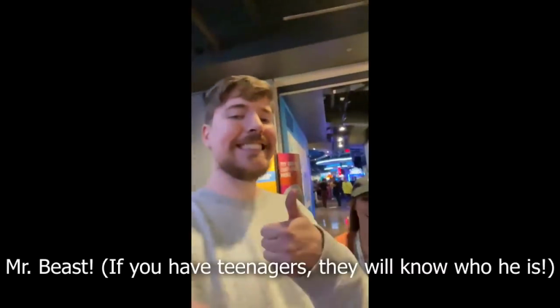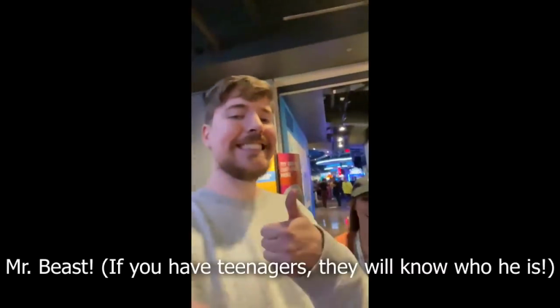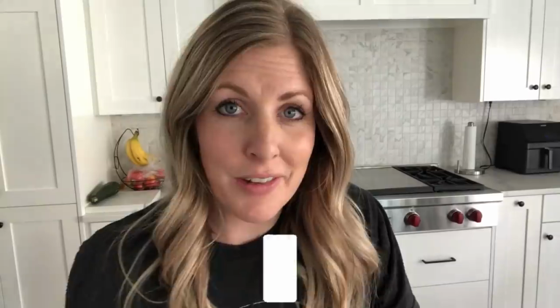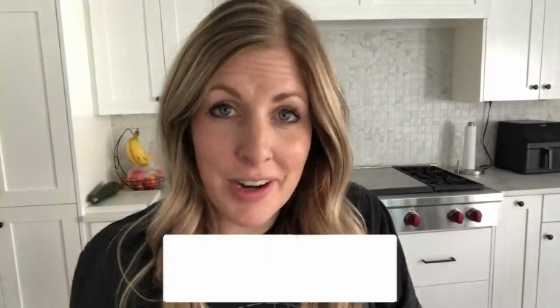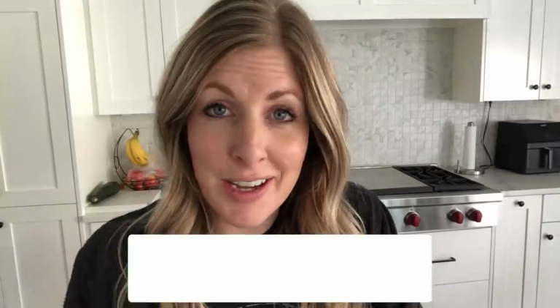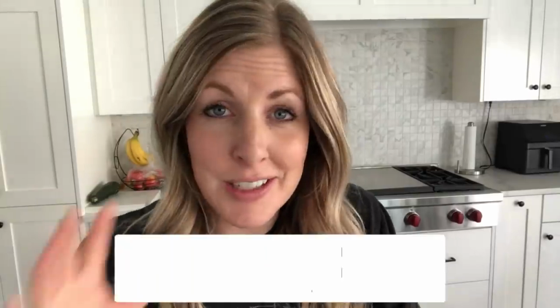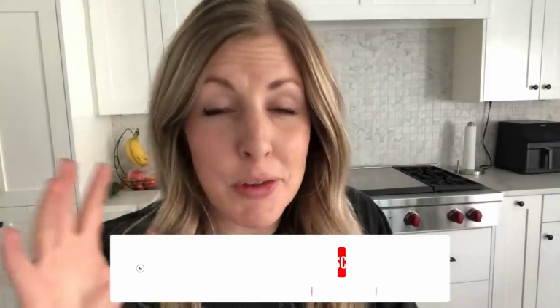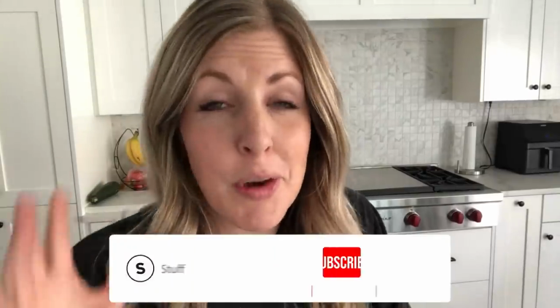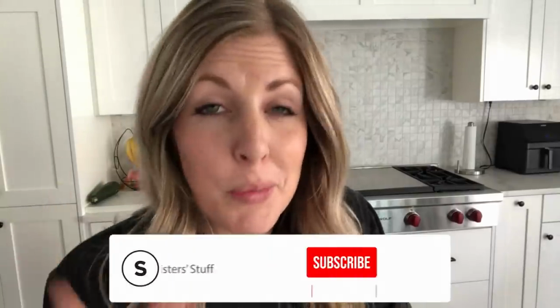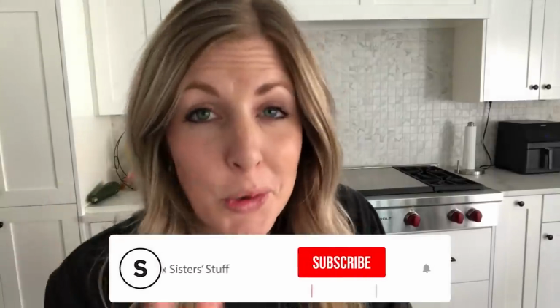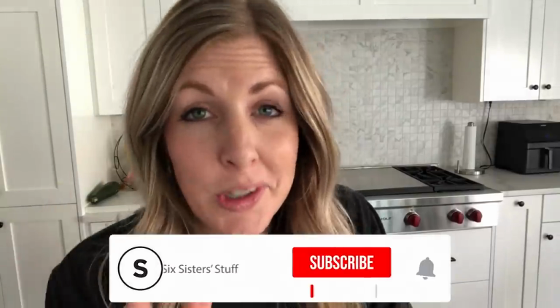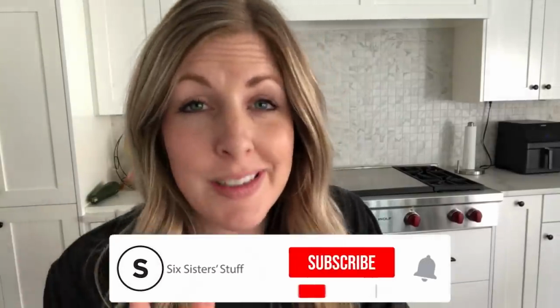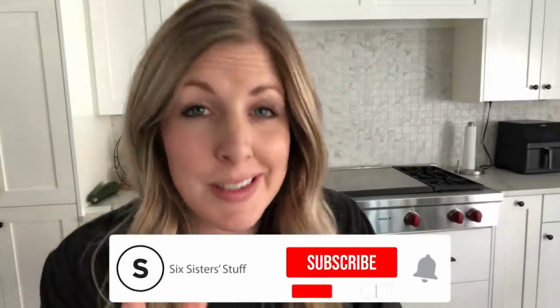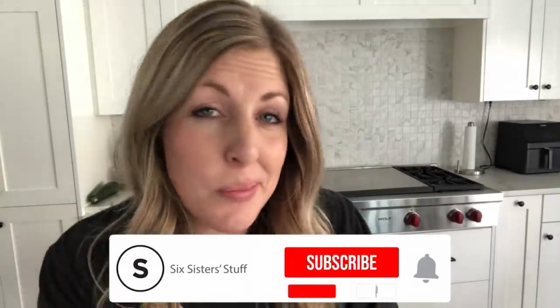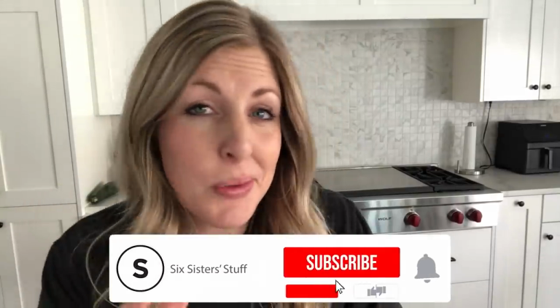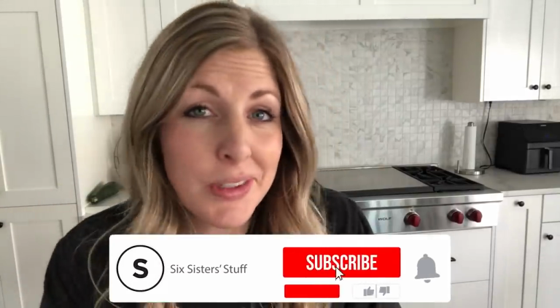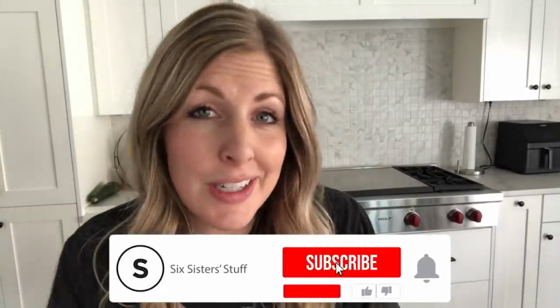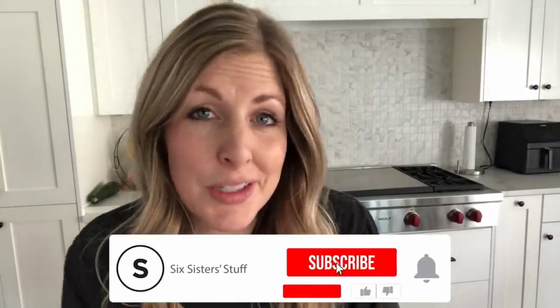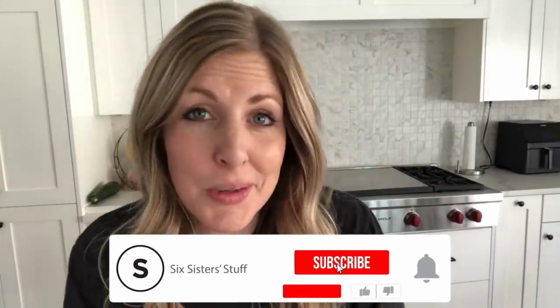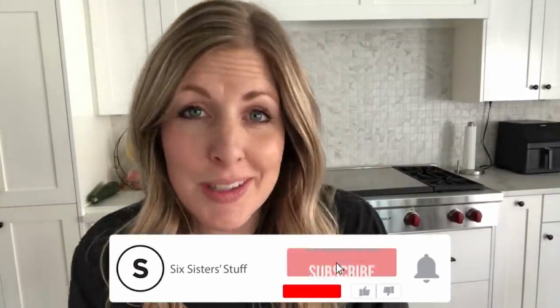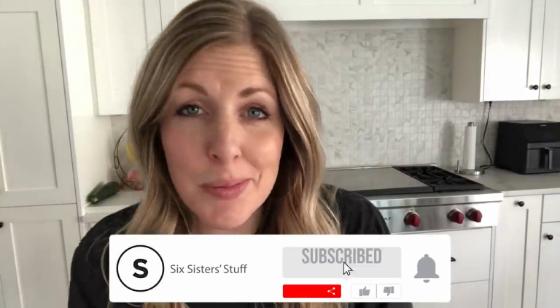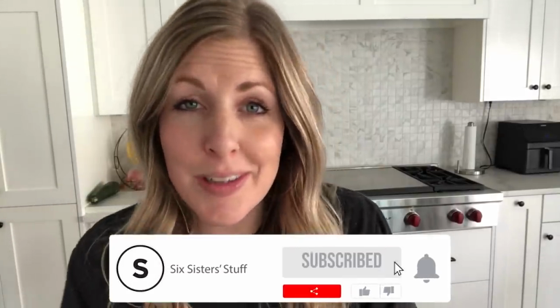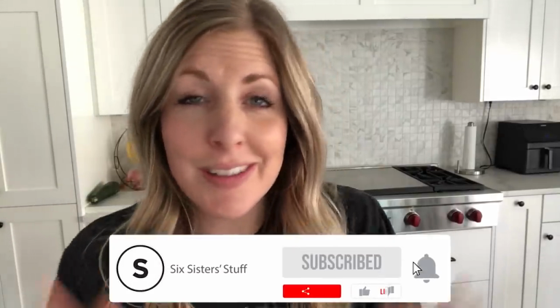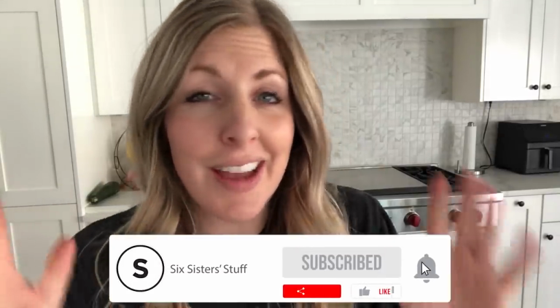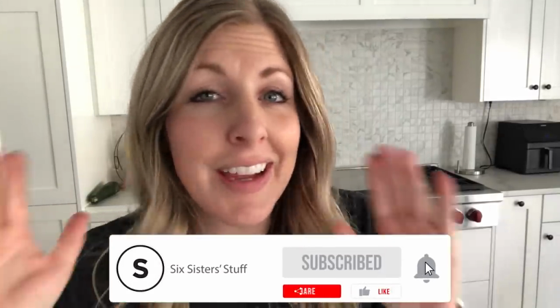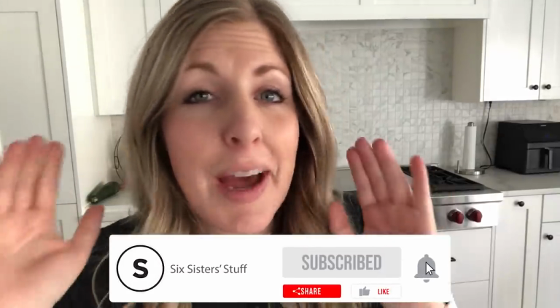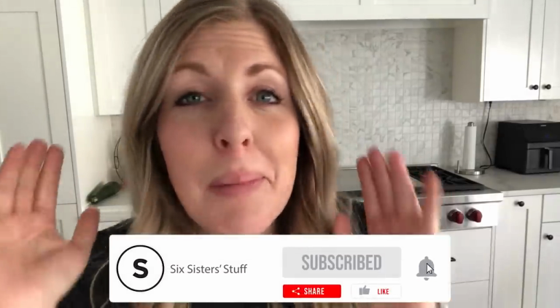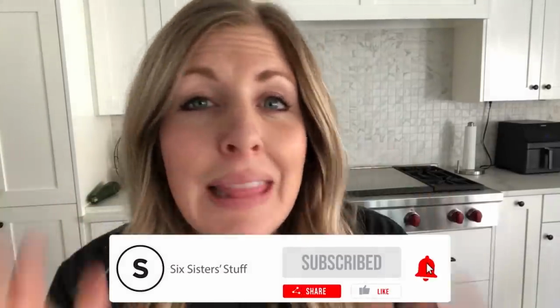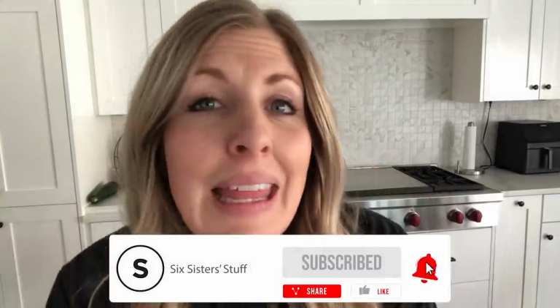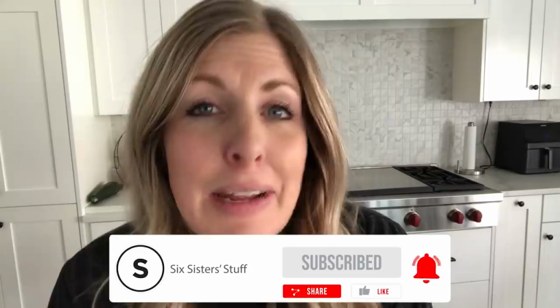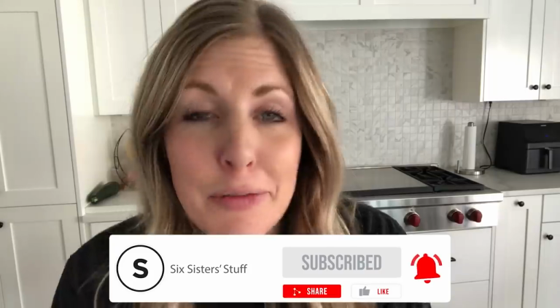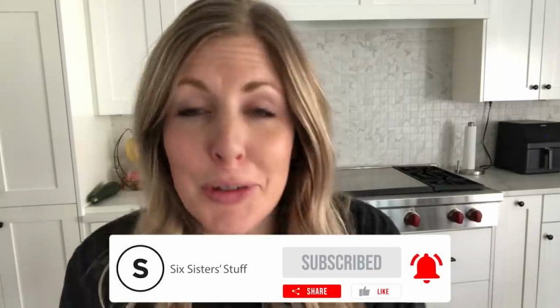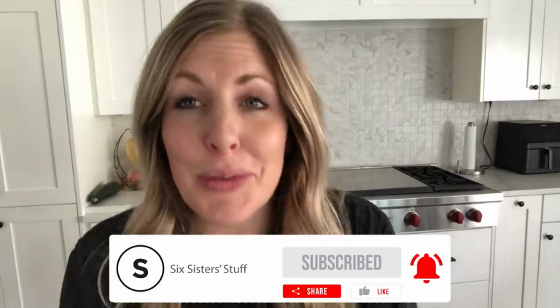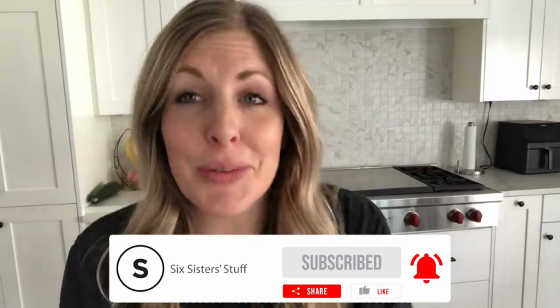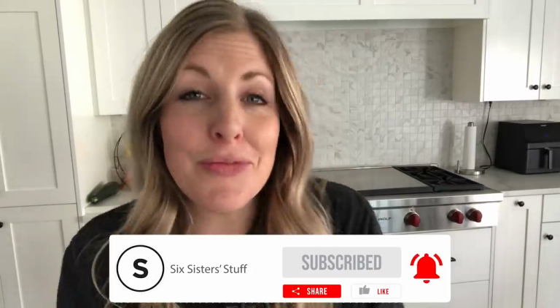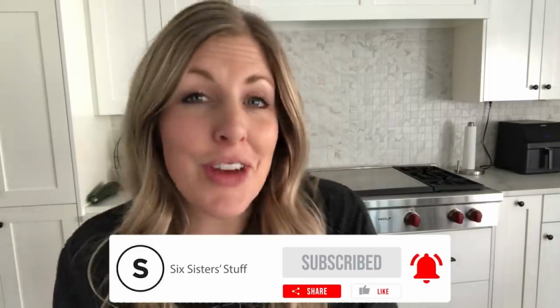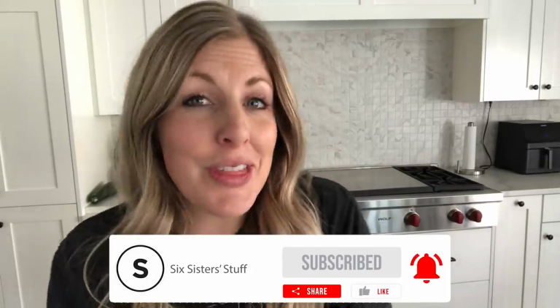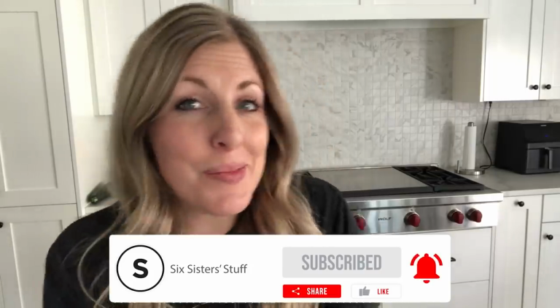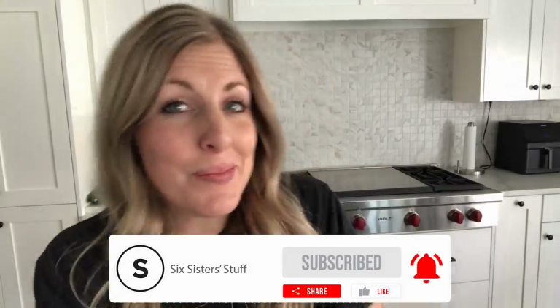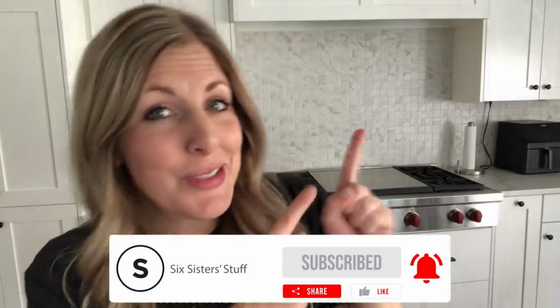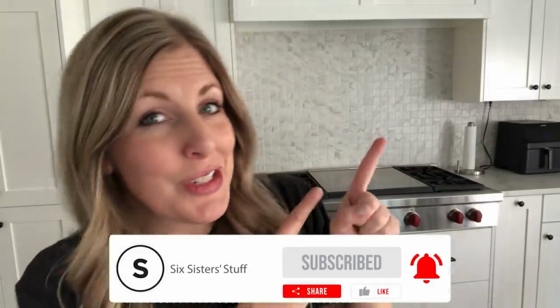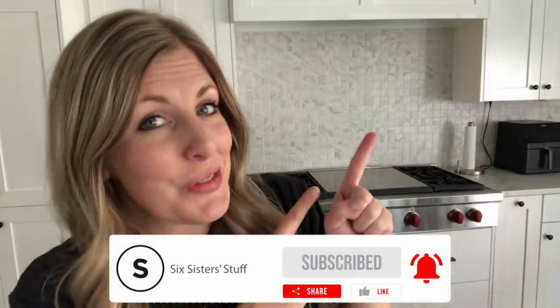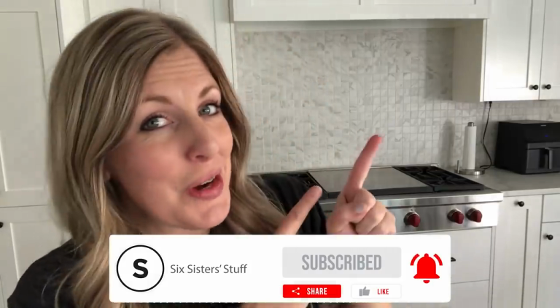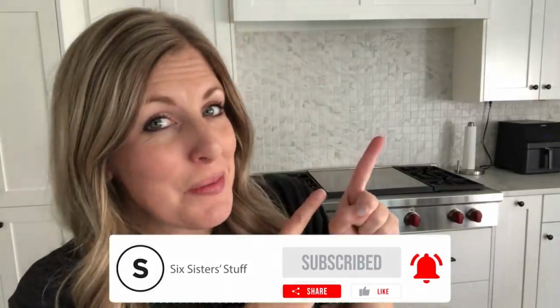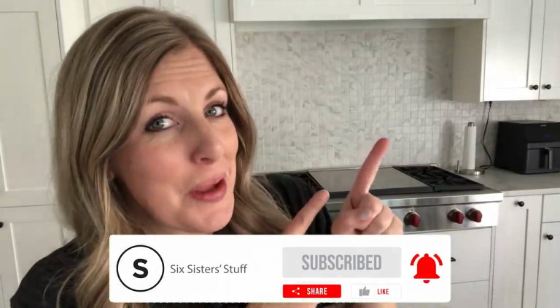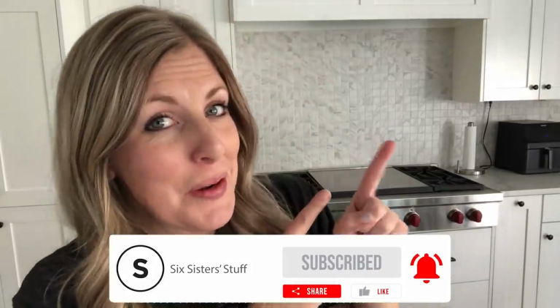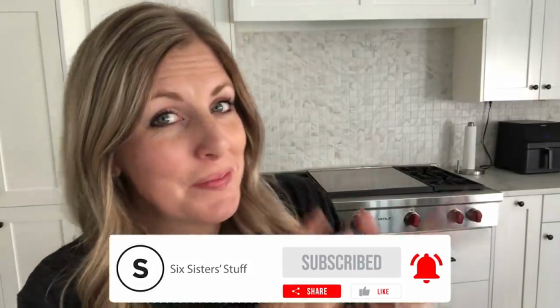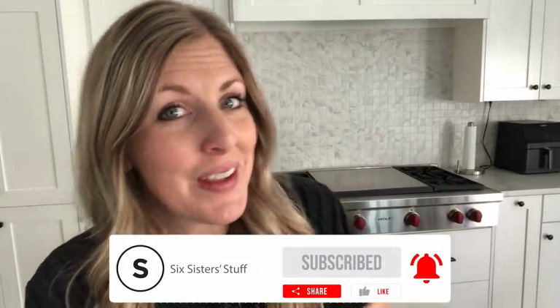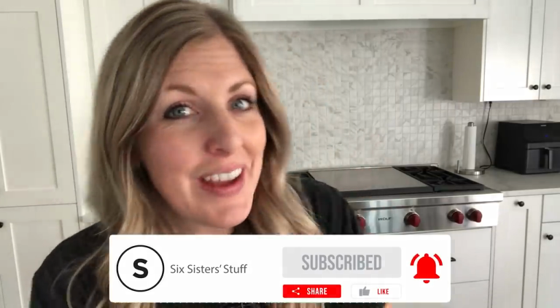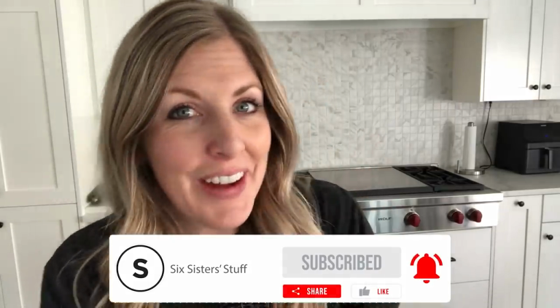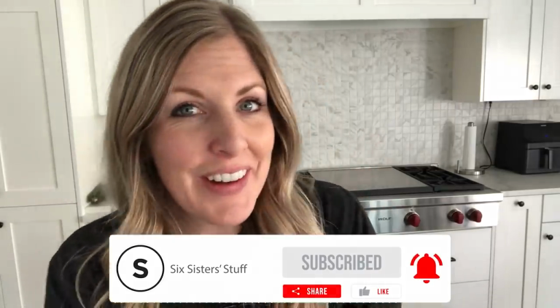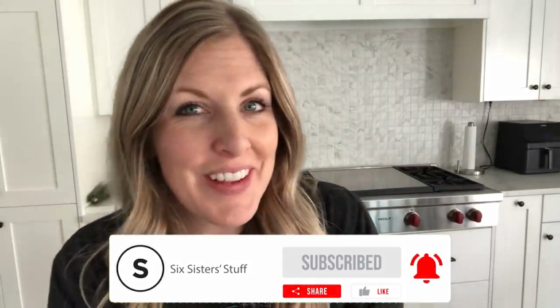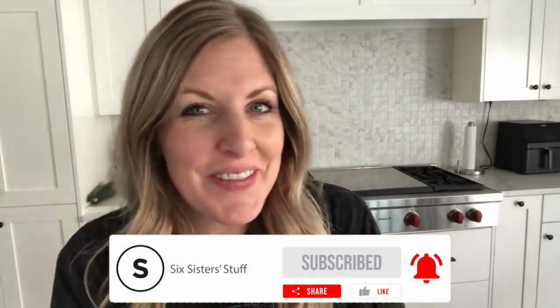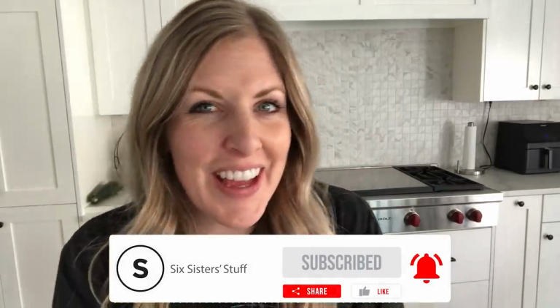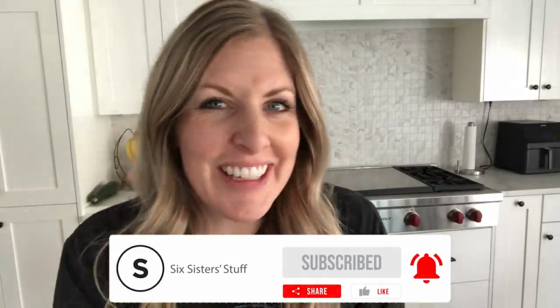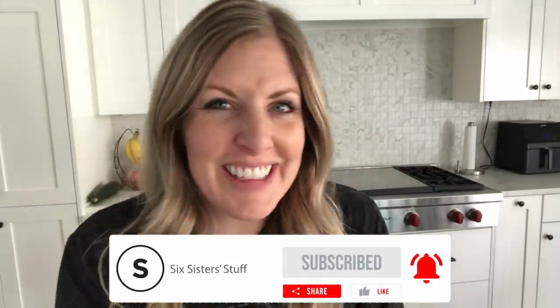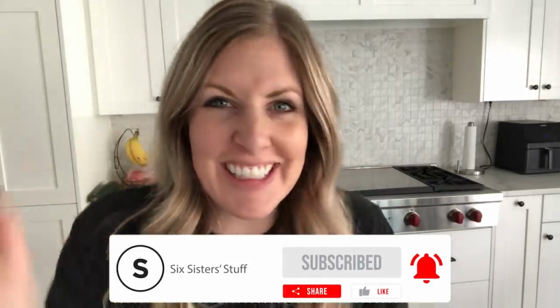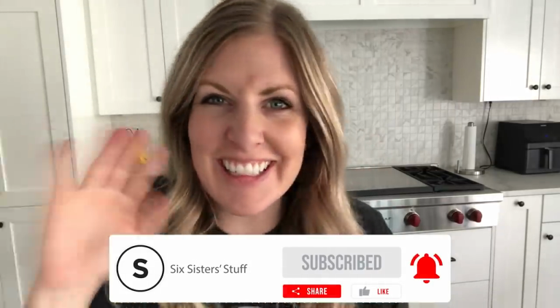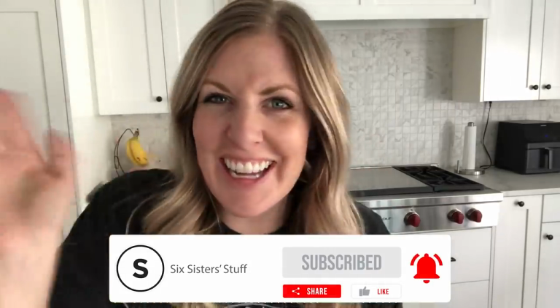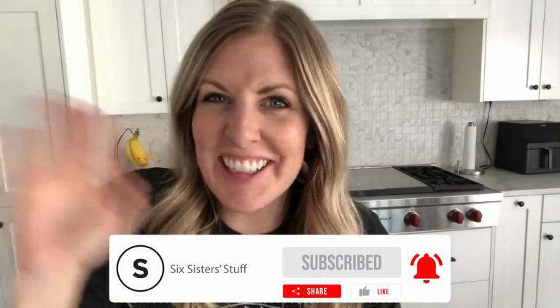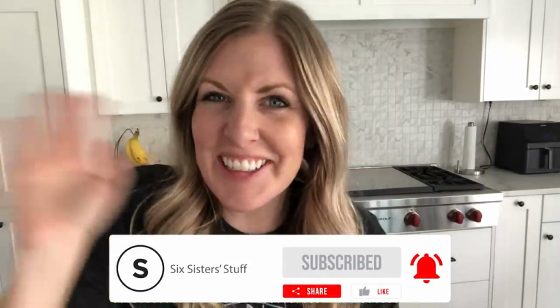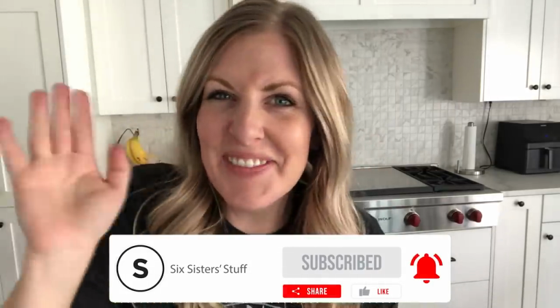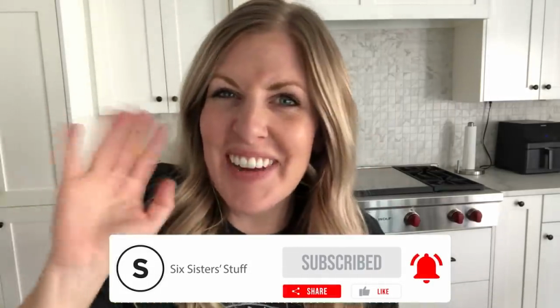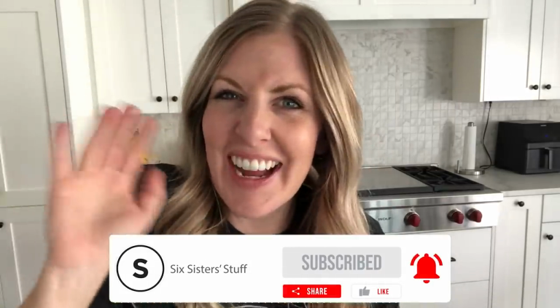If you want more simple, easy recipes, I've got plenty for you — you can find them right up there. I'll see you later, bye.